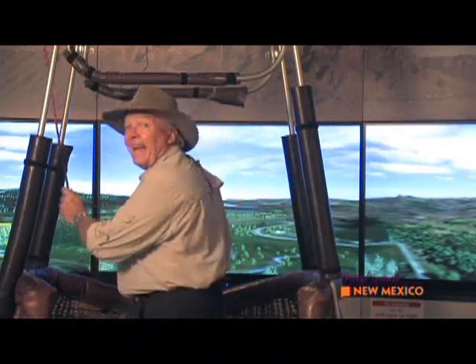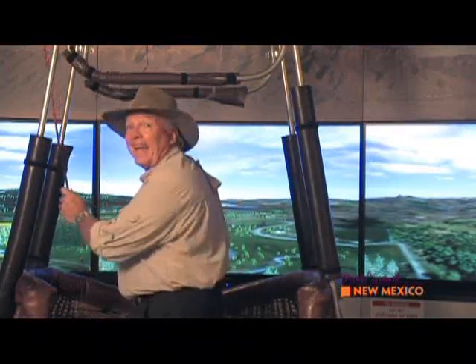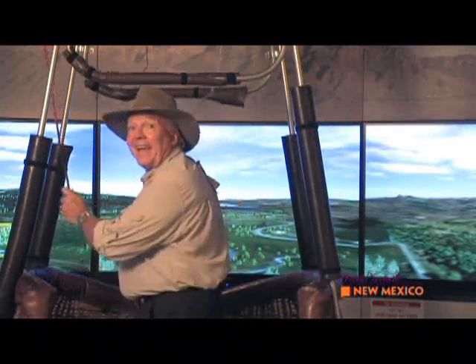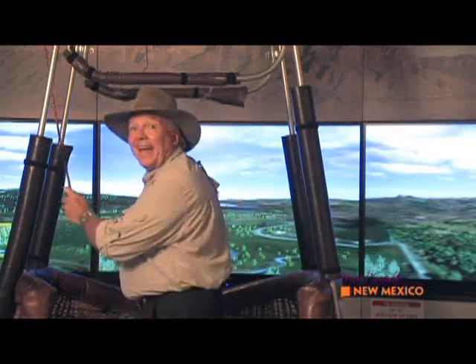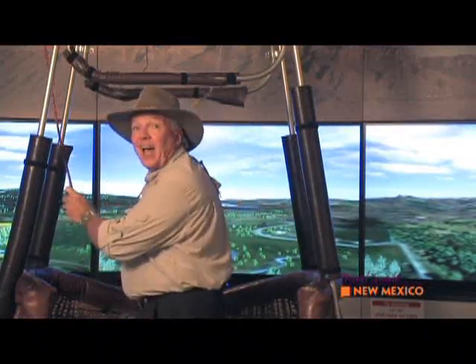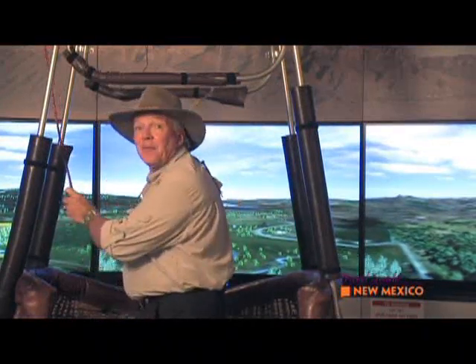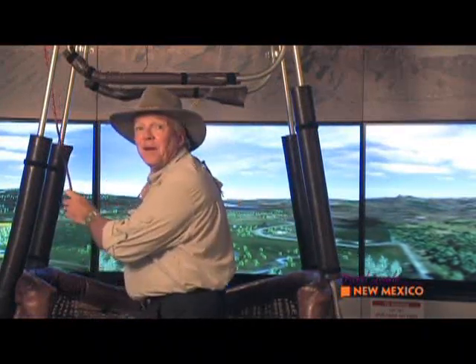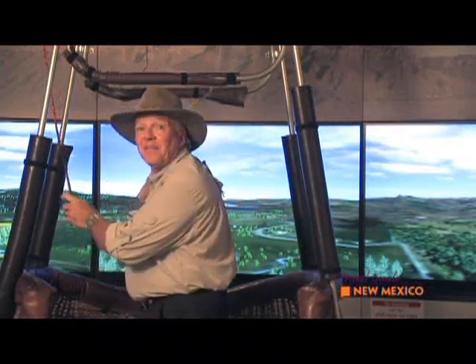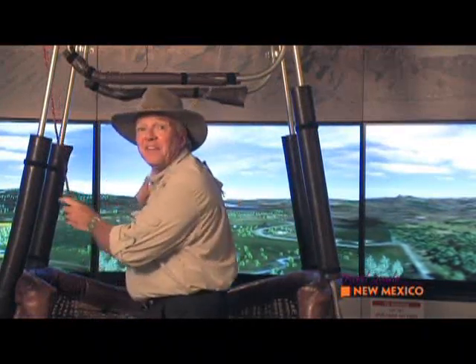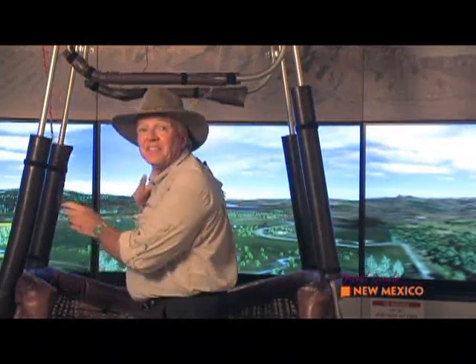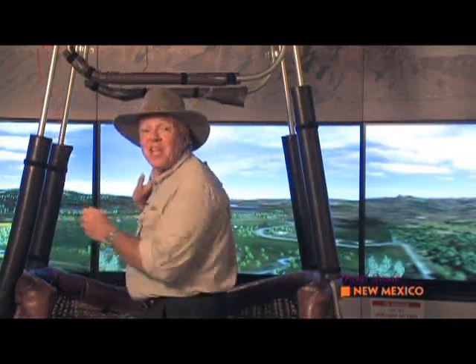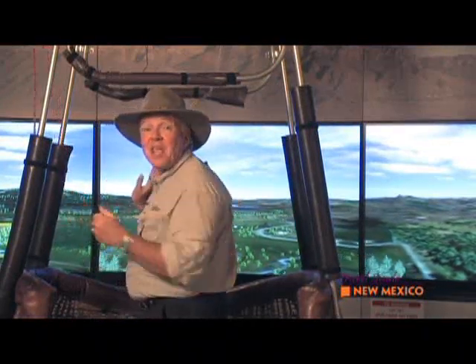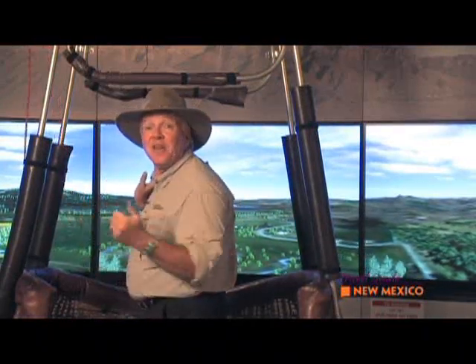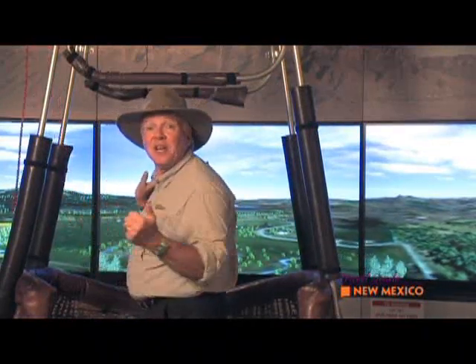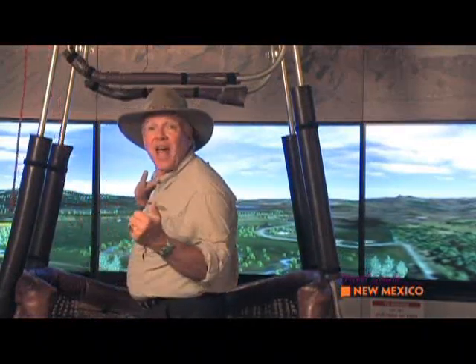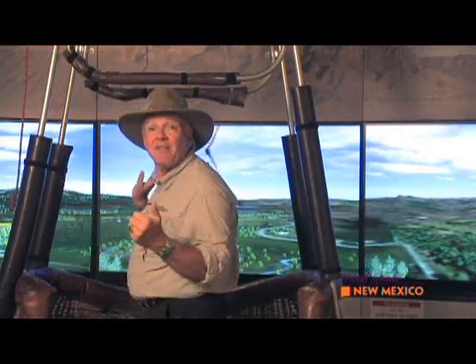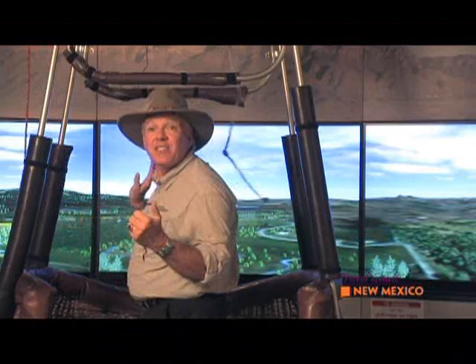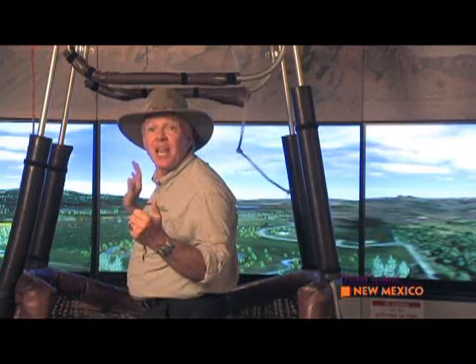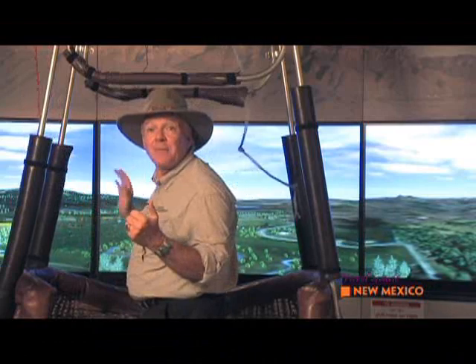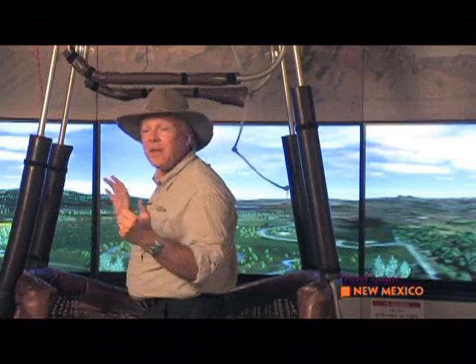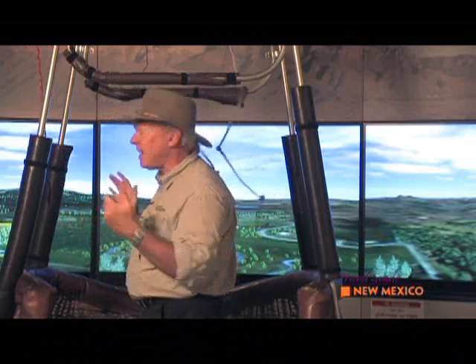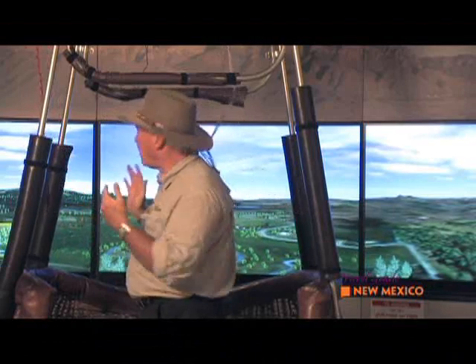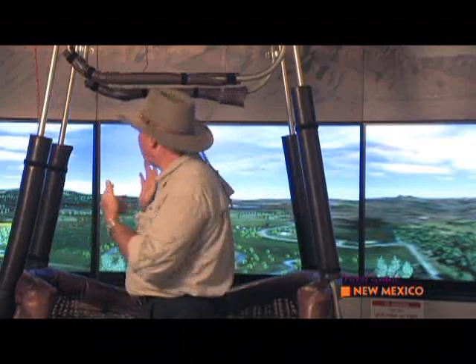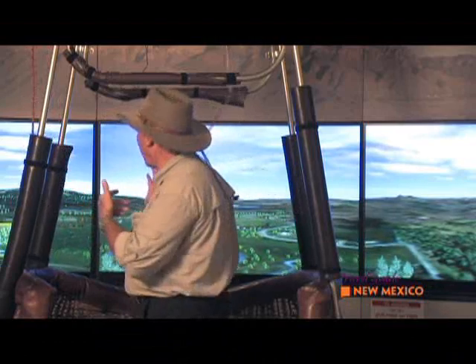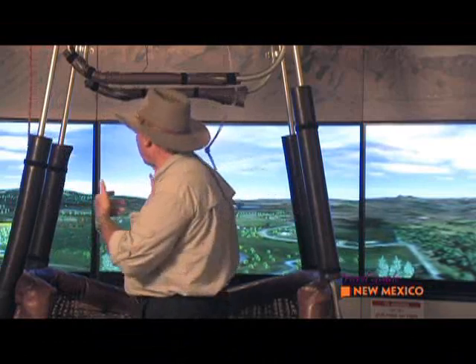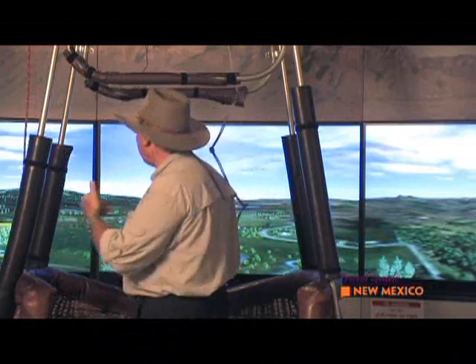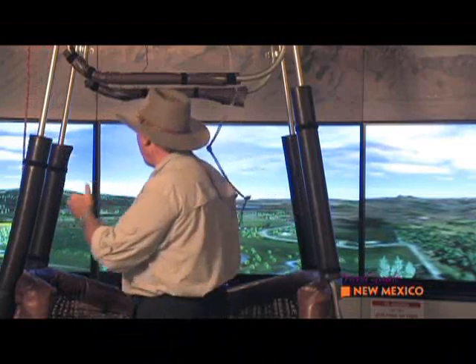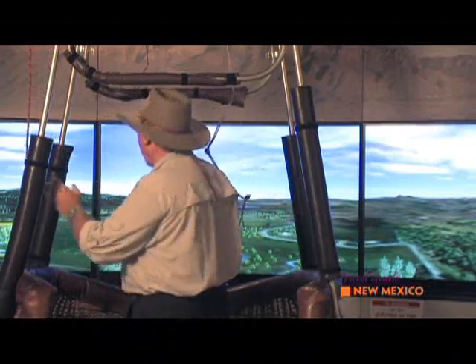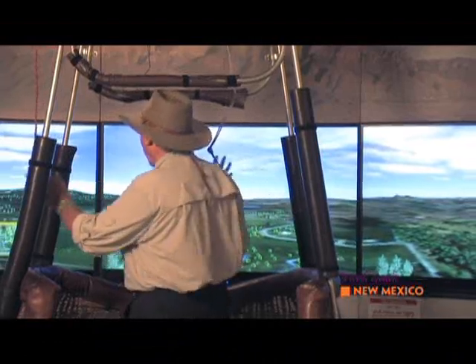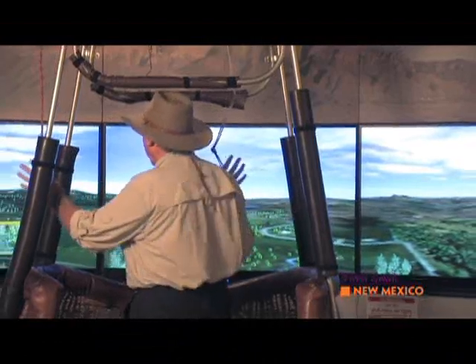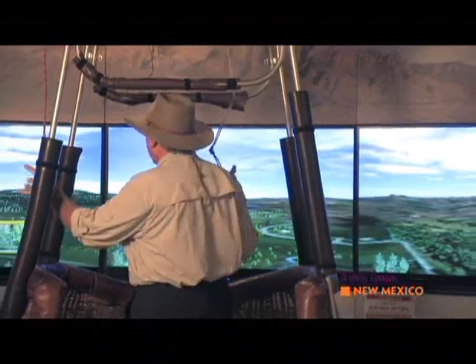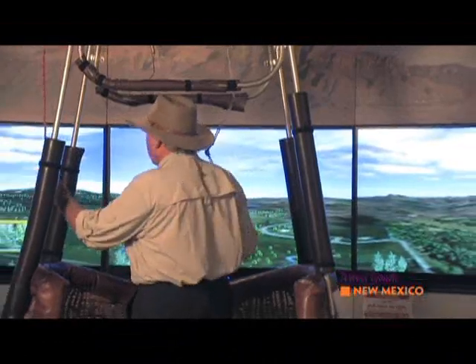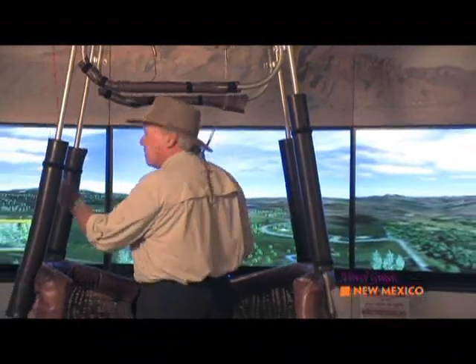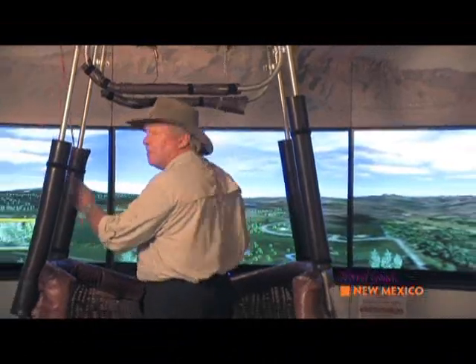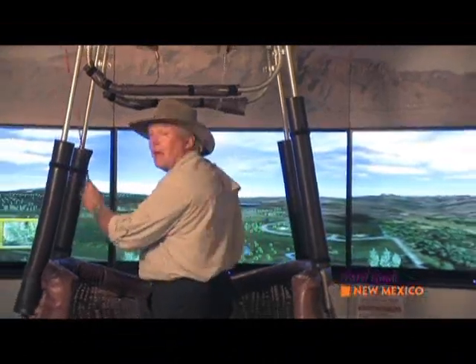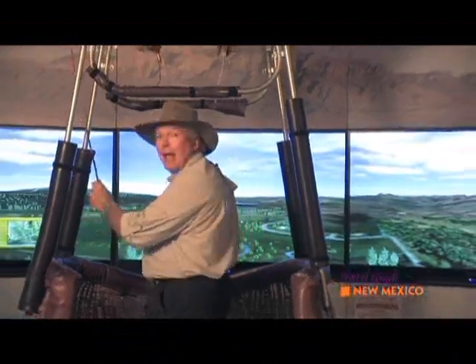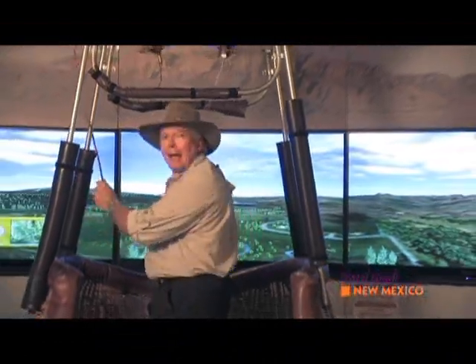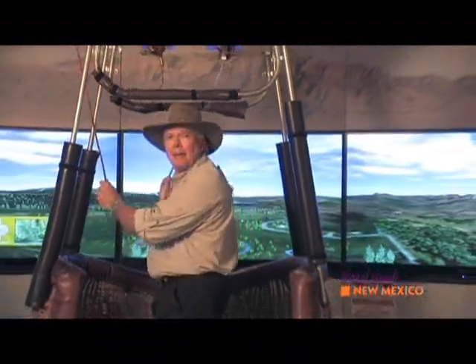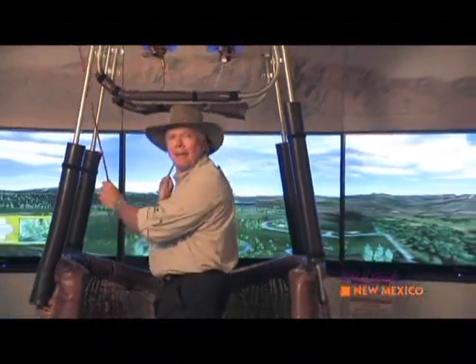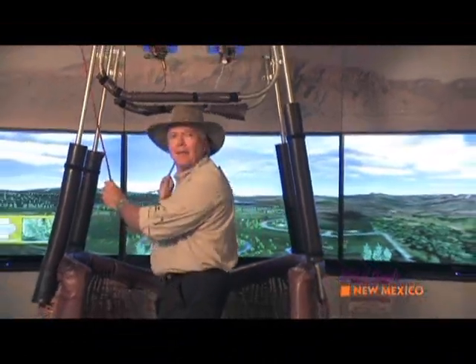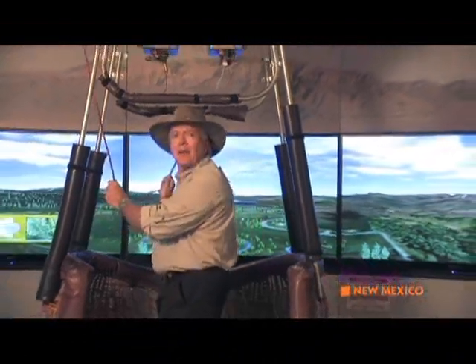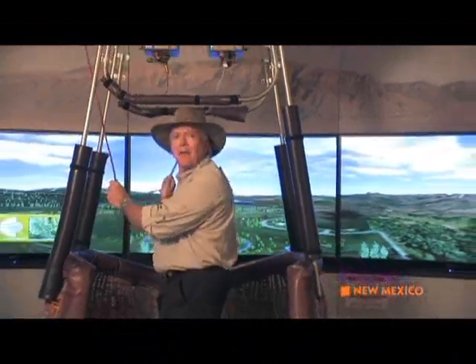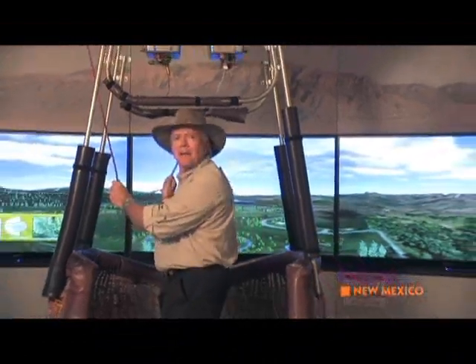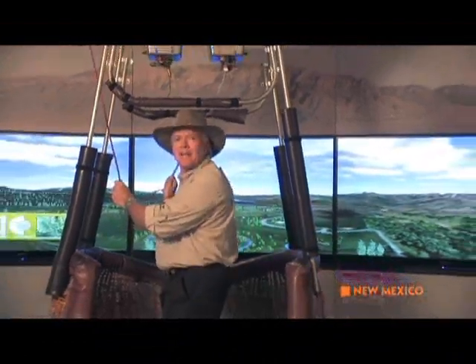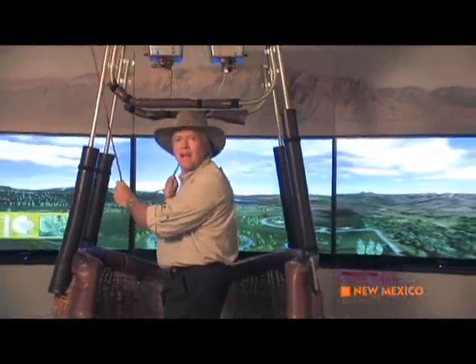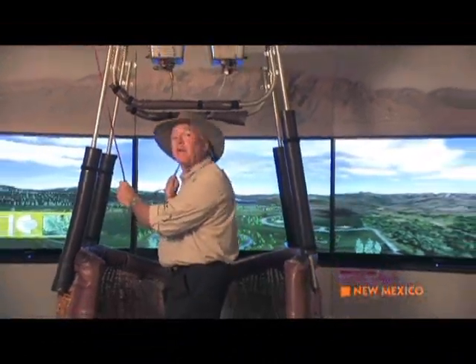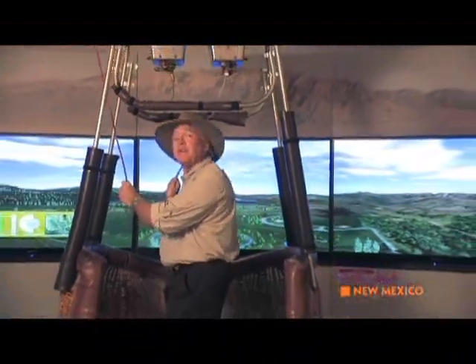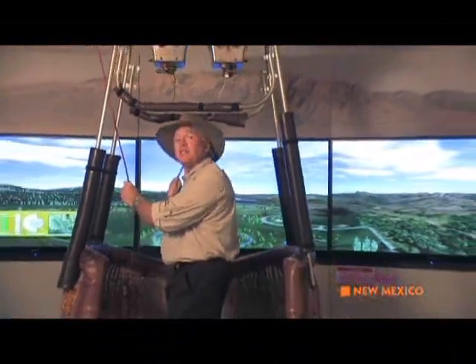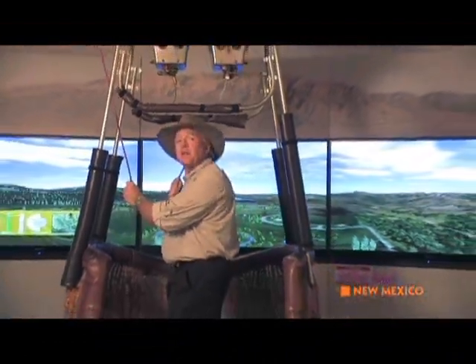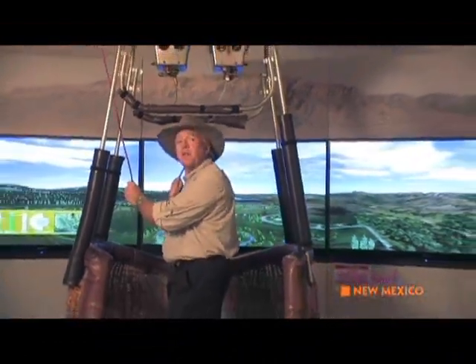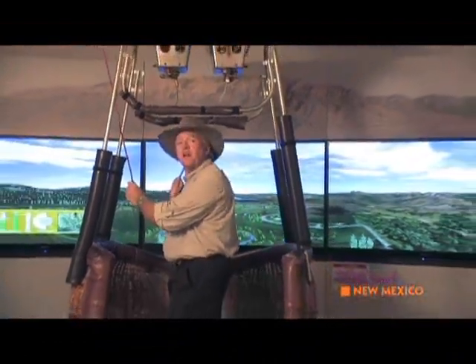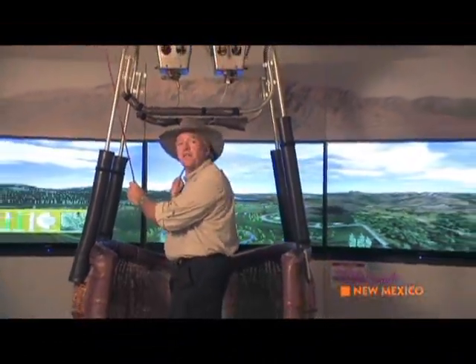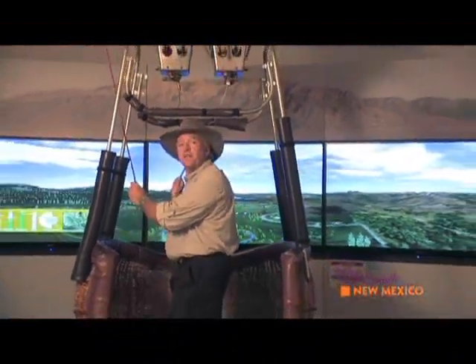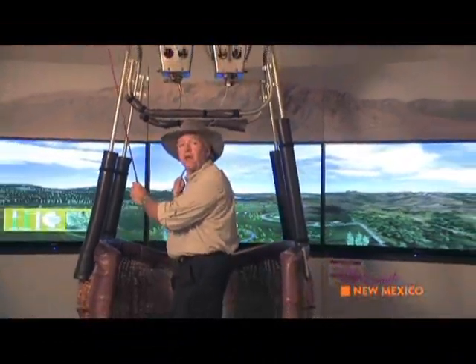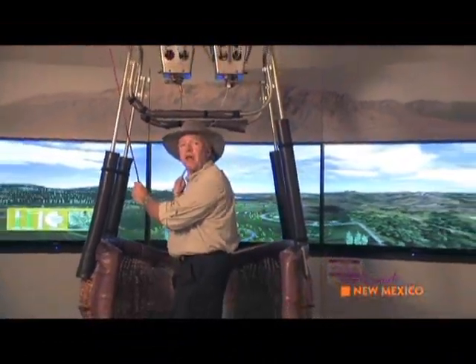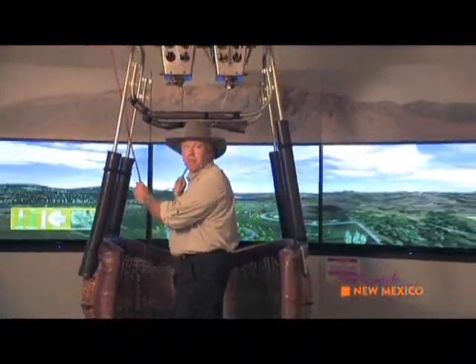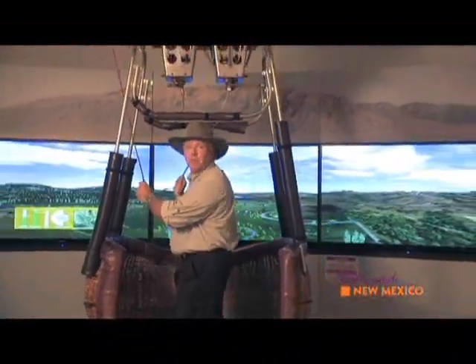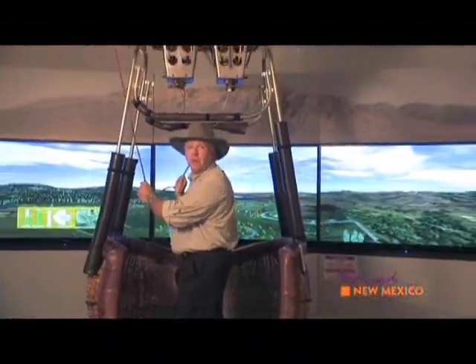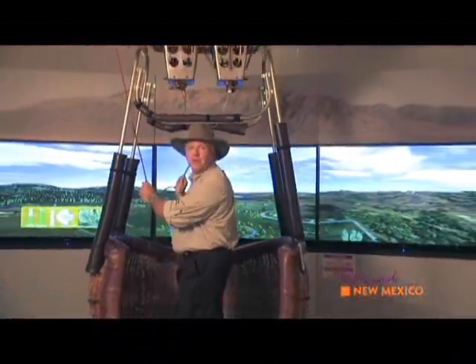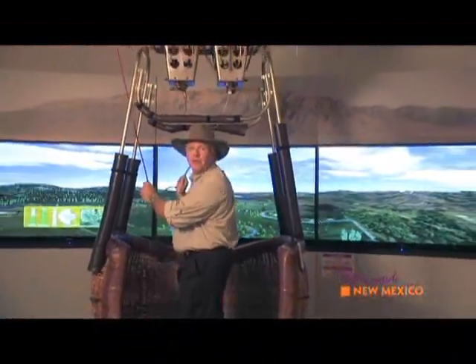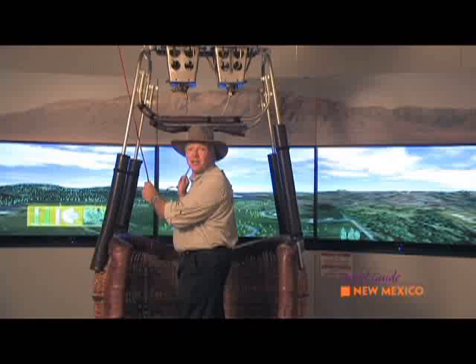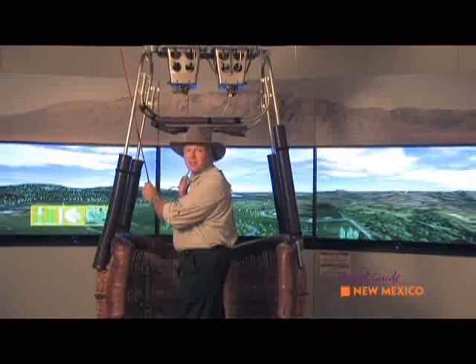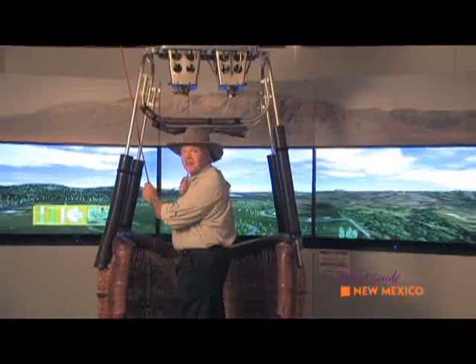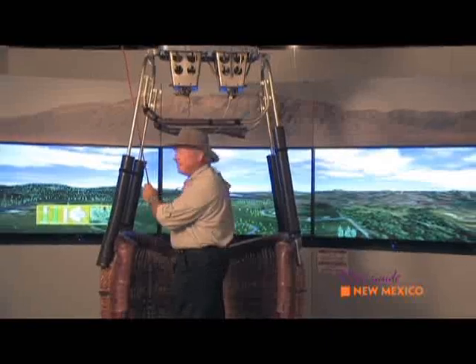Hey, how about this? Even a novice like me can learn how to fly a hot-air balloon. I'm having a great time — why don't you come along for the ride, if you trust me?